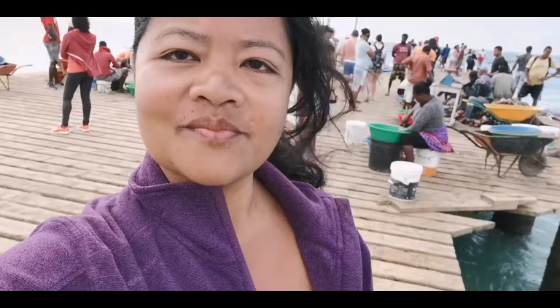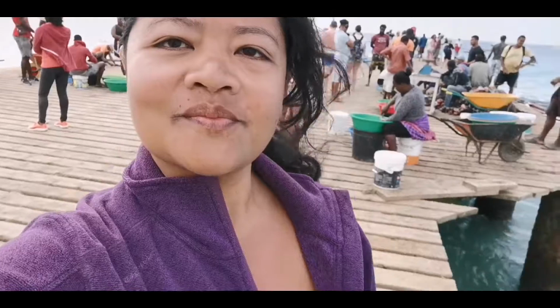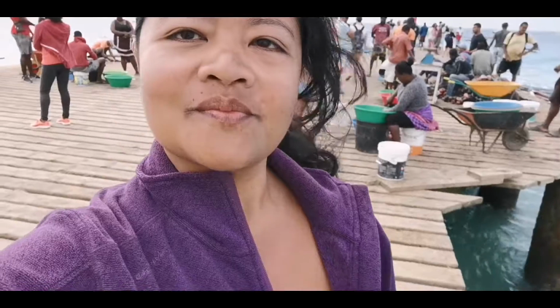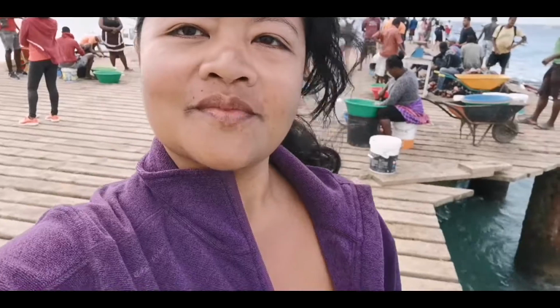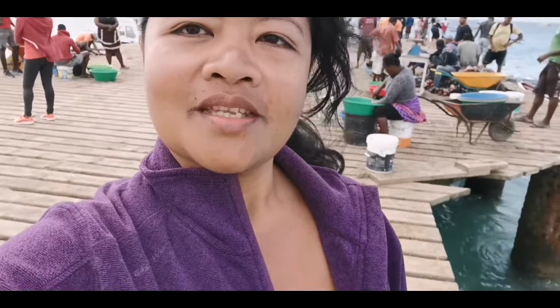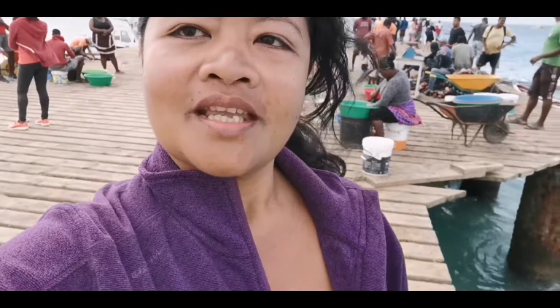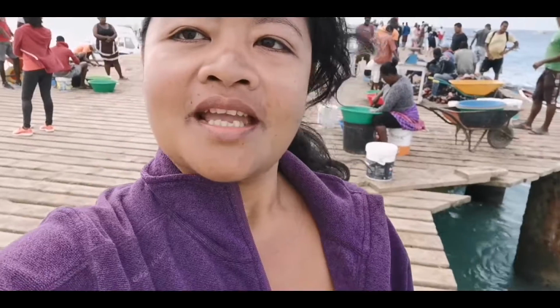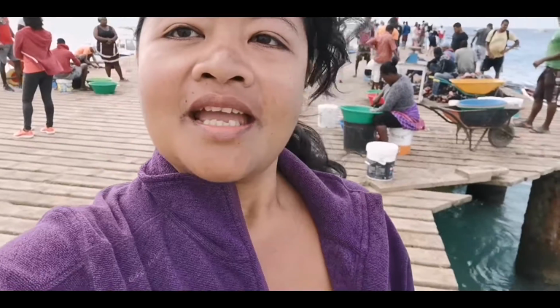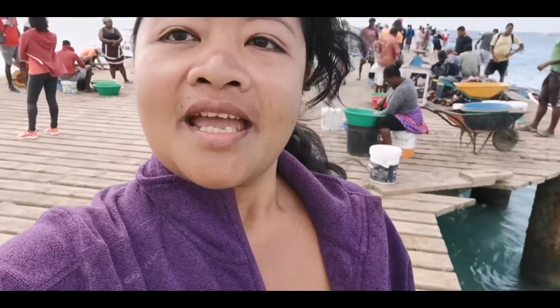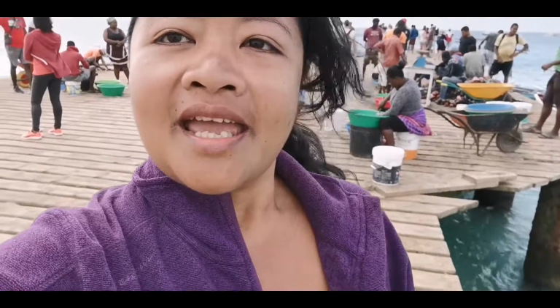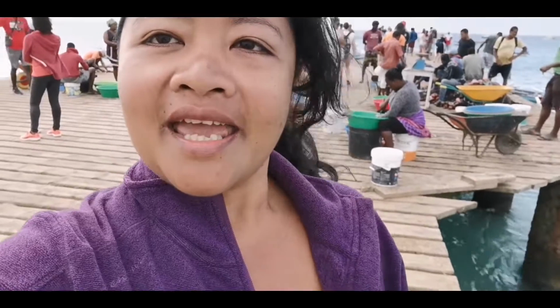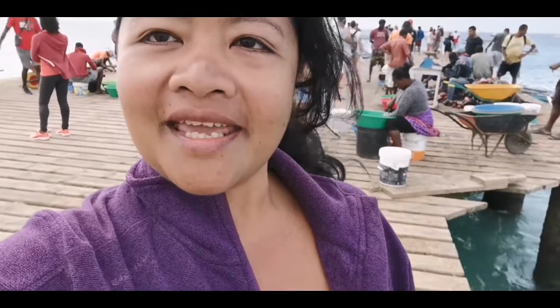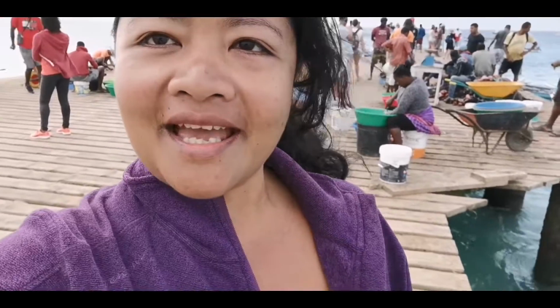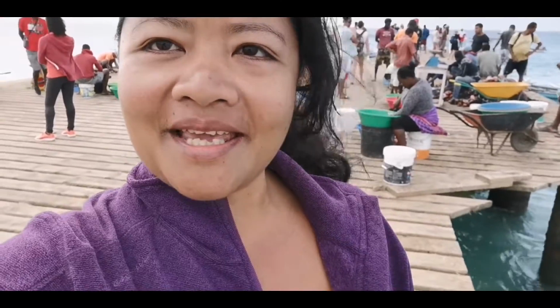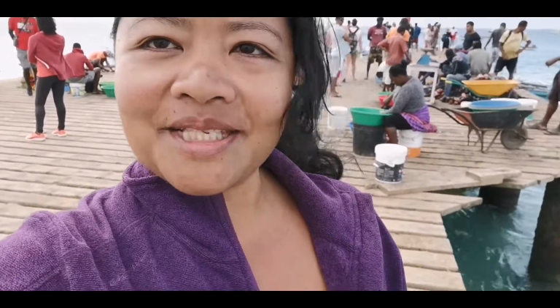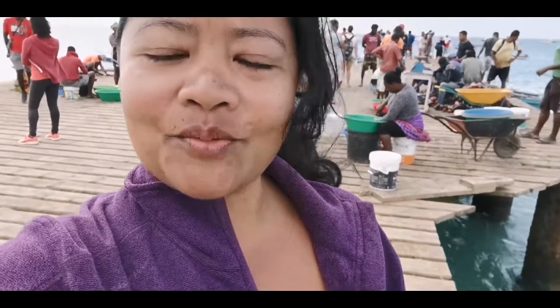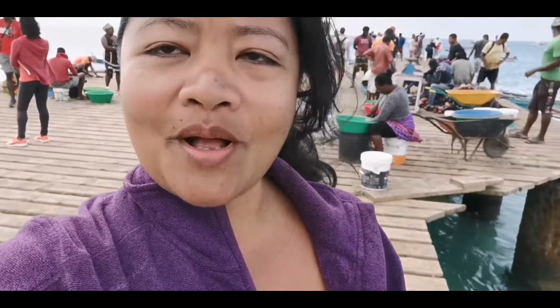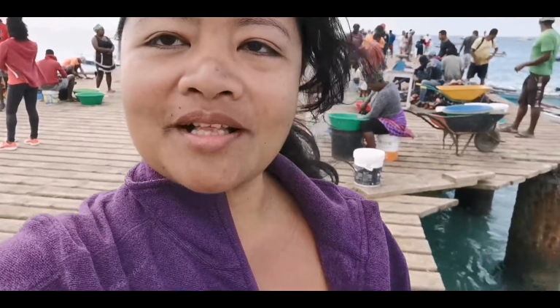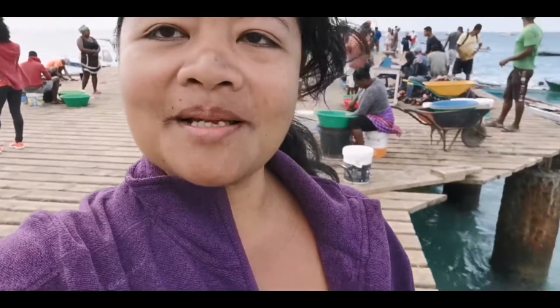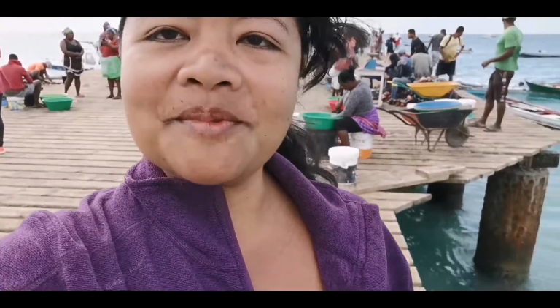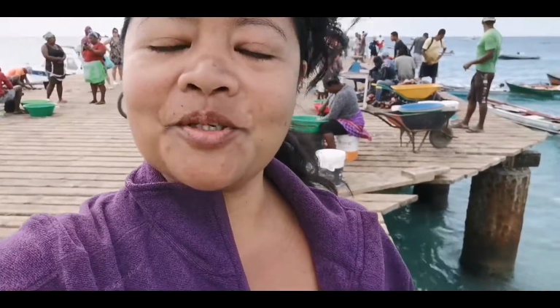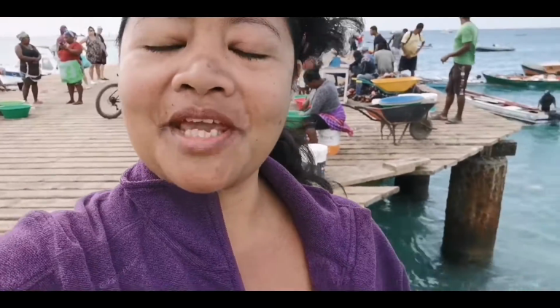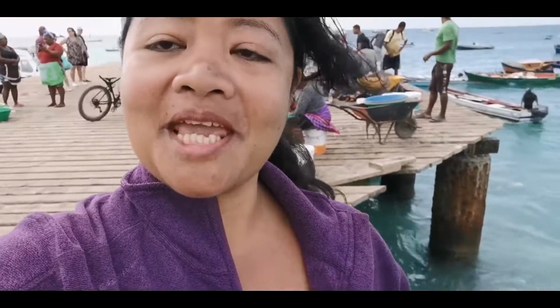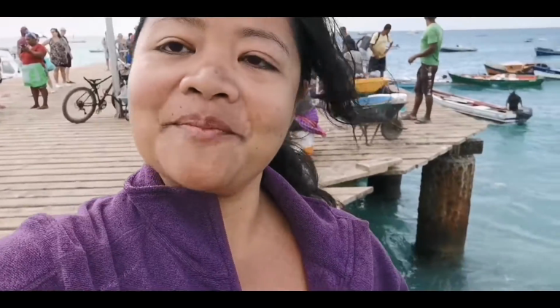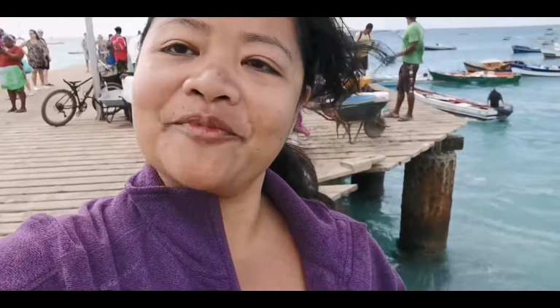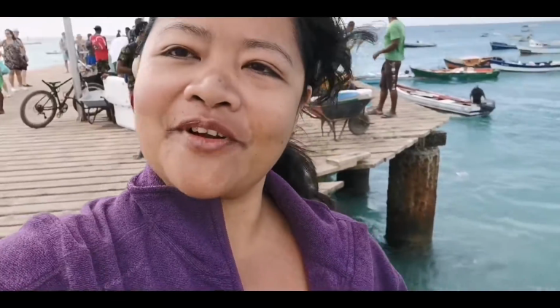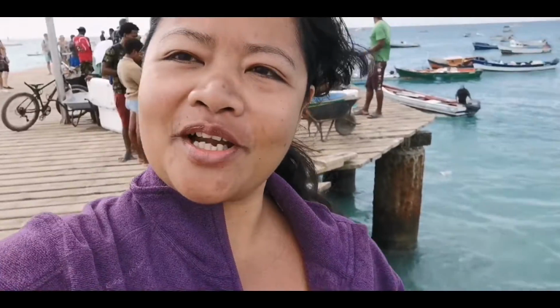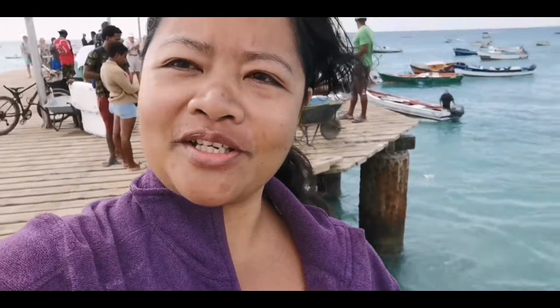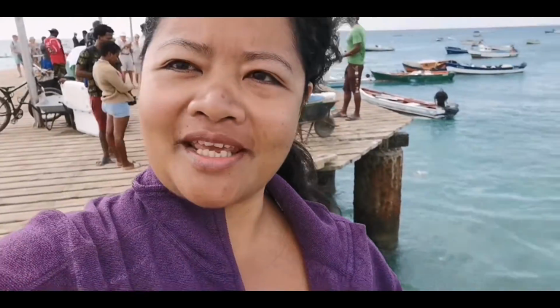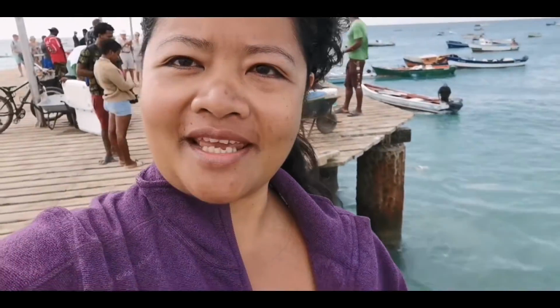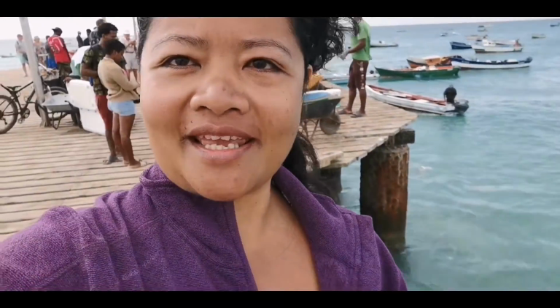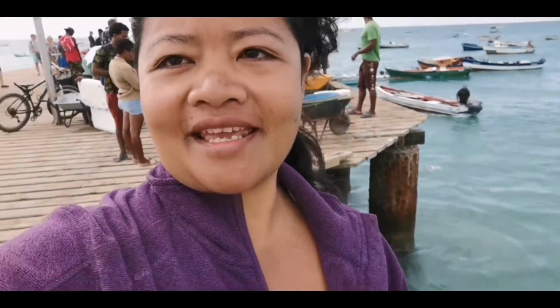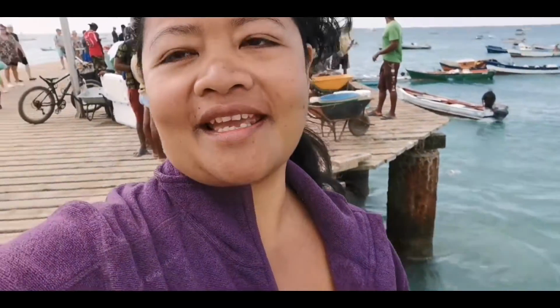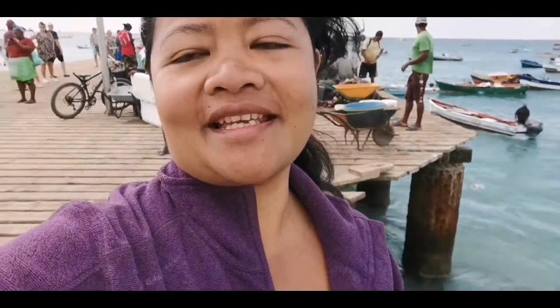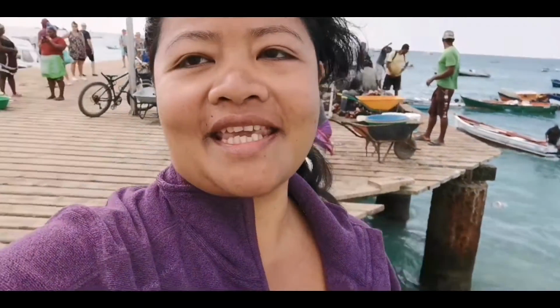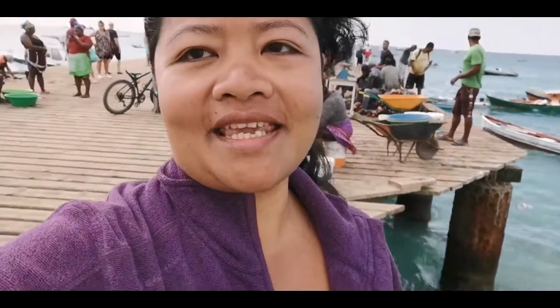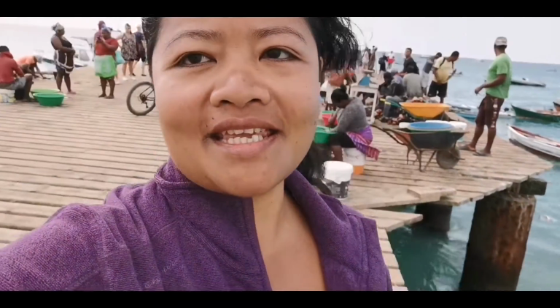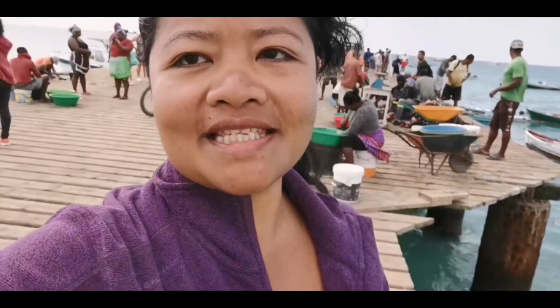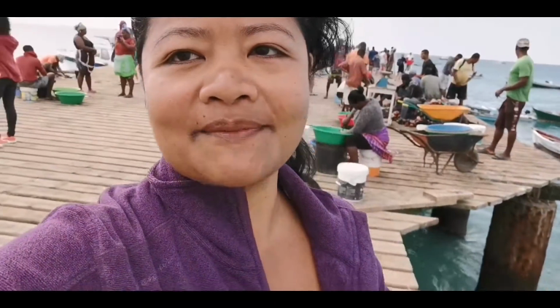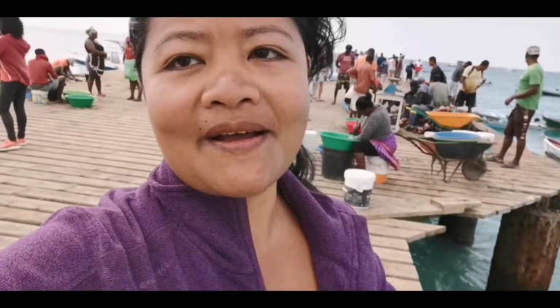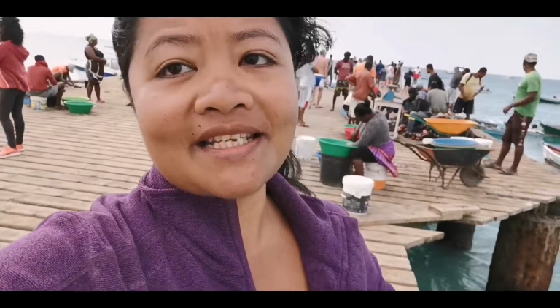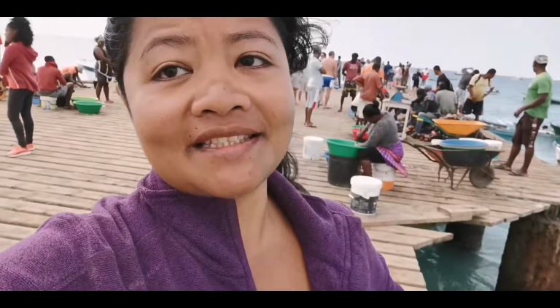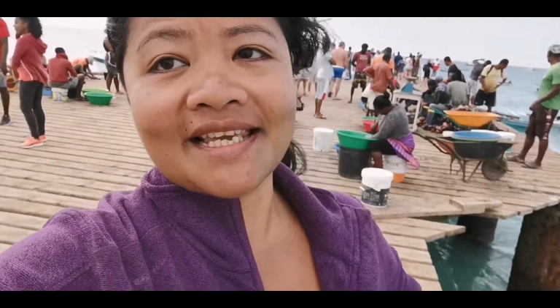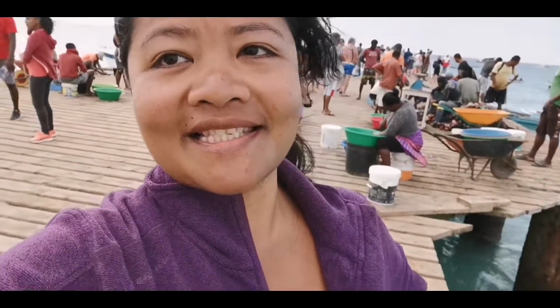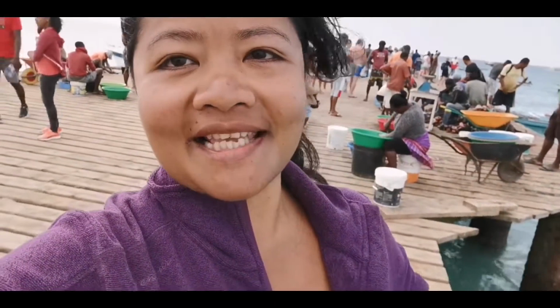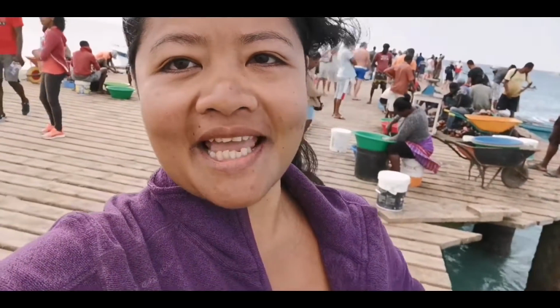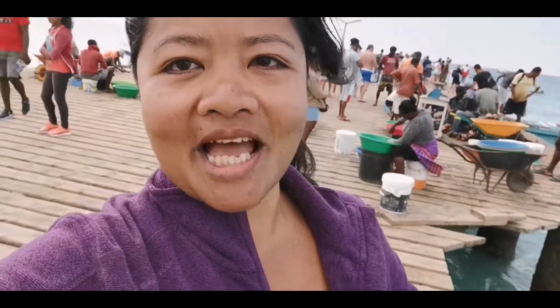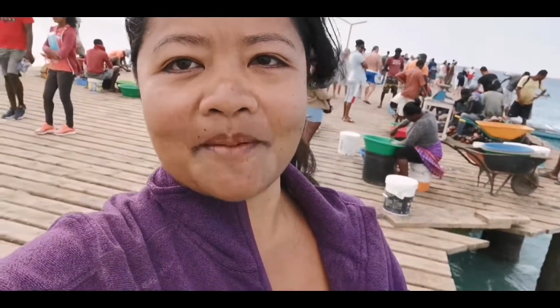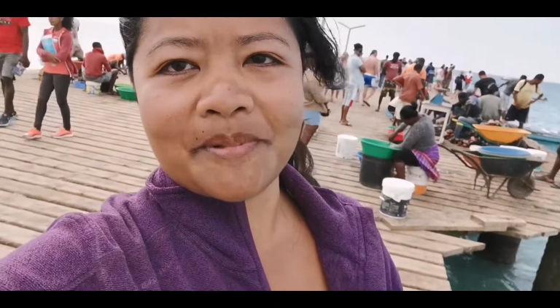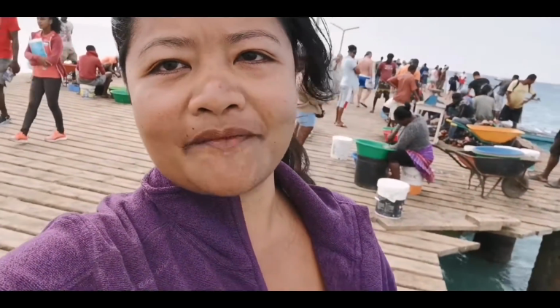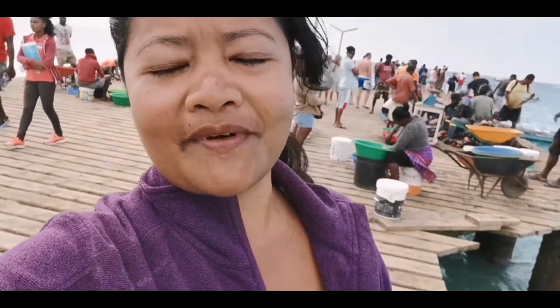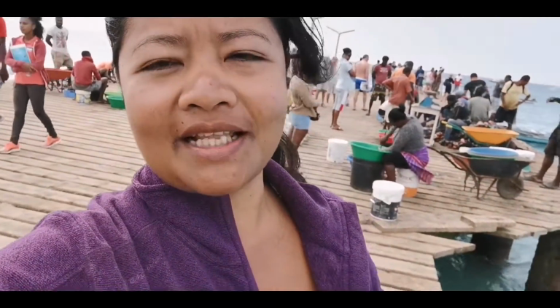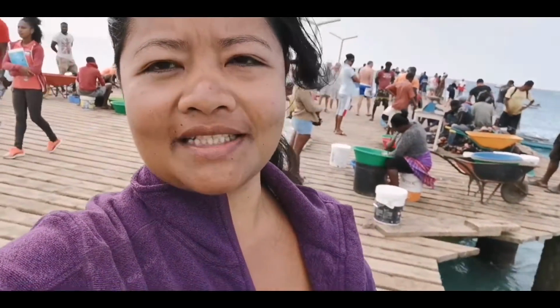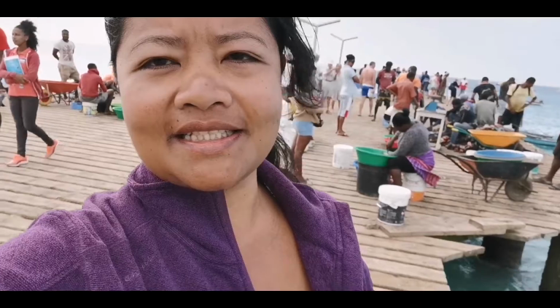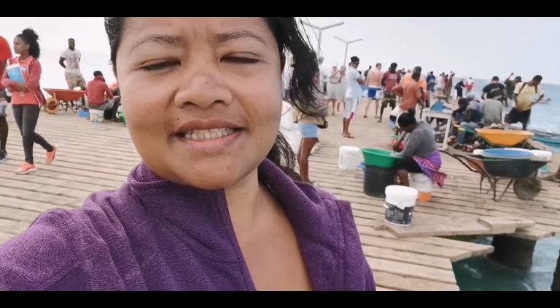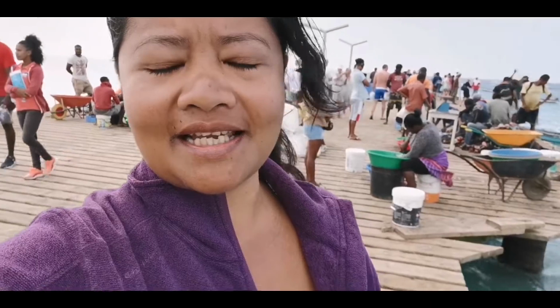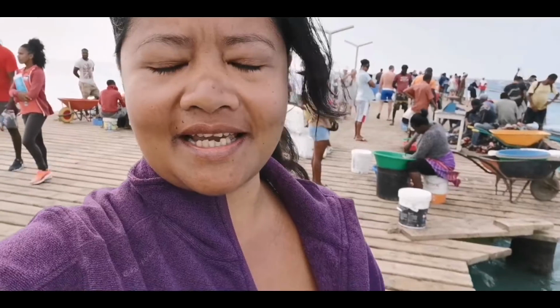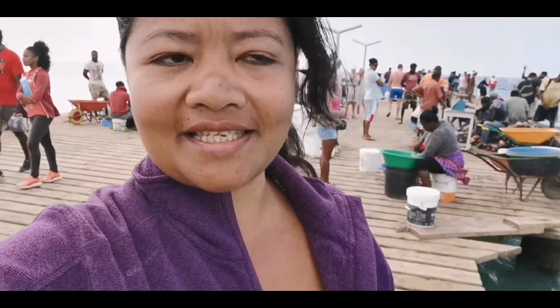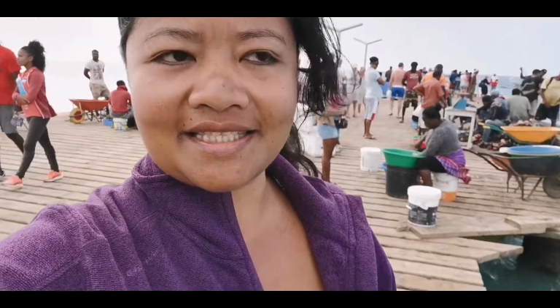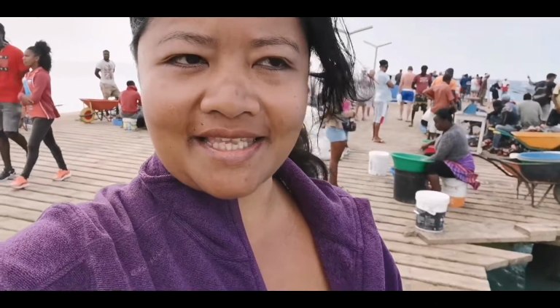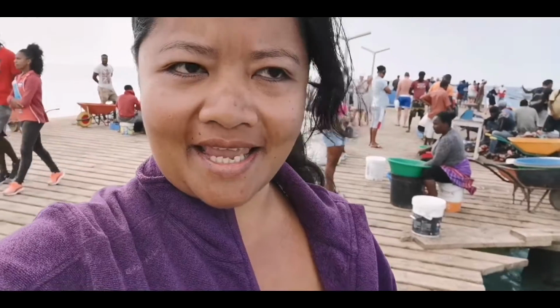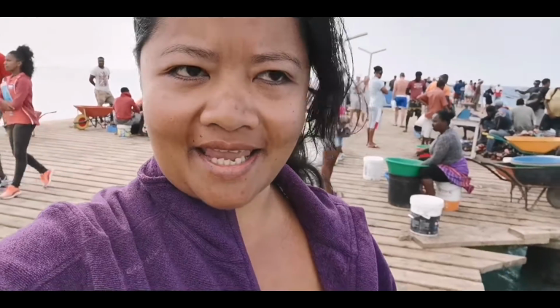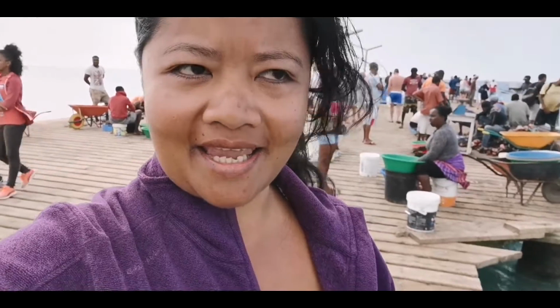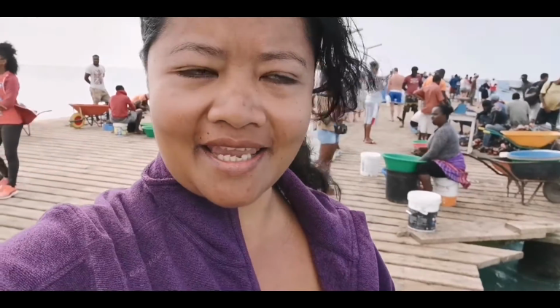Hey guys, welcome to Cape Verde! It's Valentine's Day — Happy Valentine's Day!